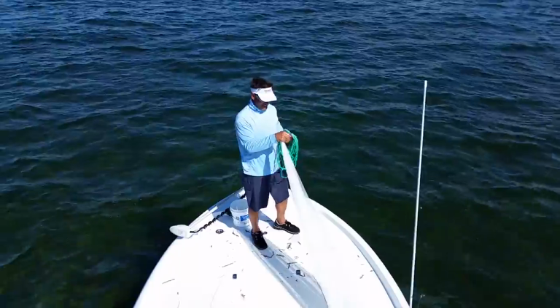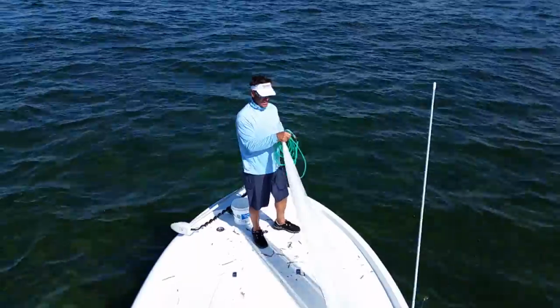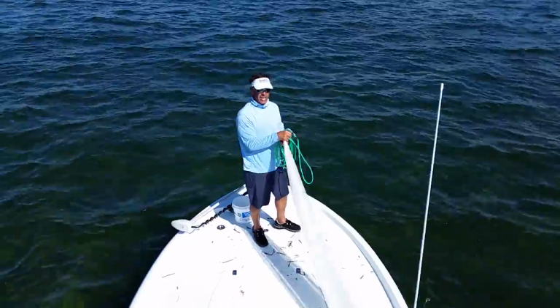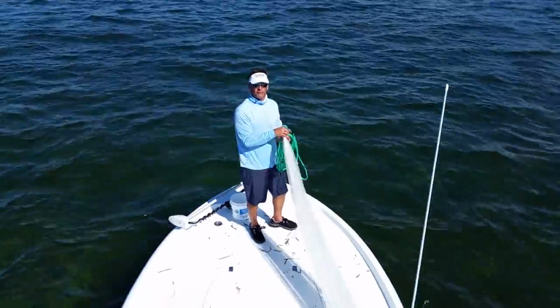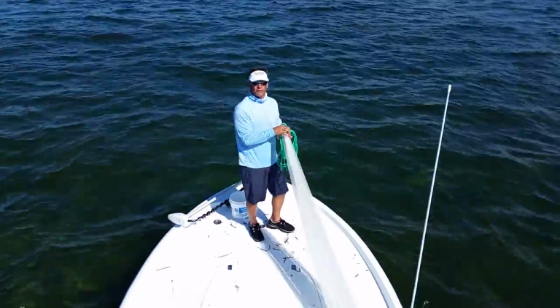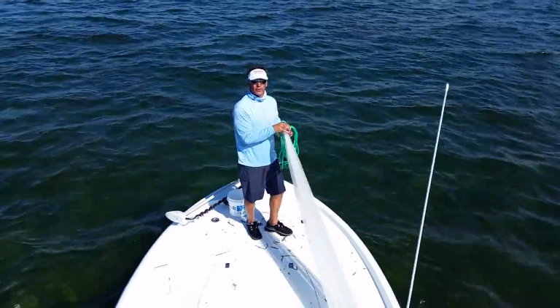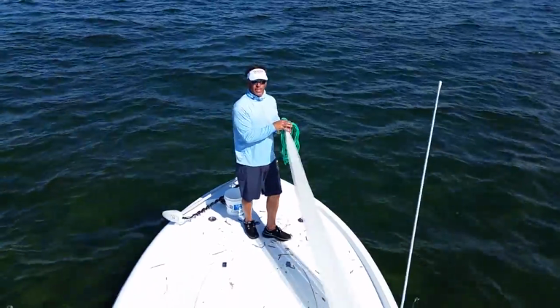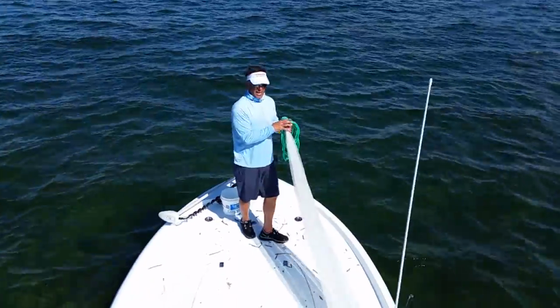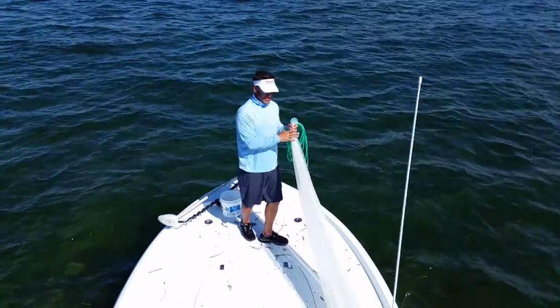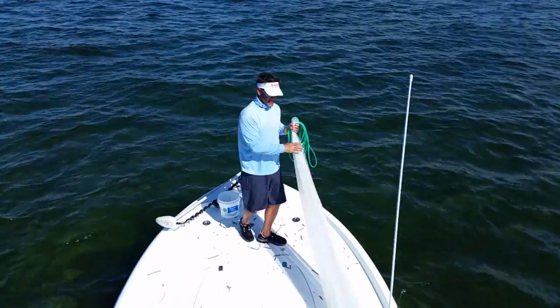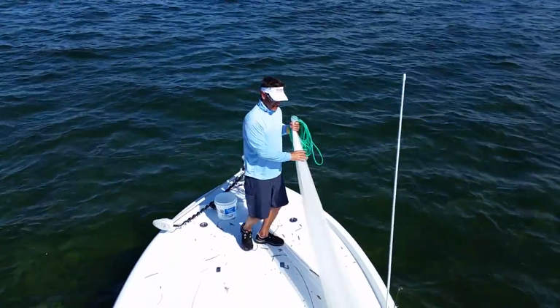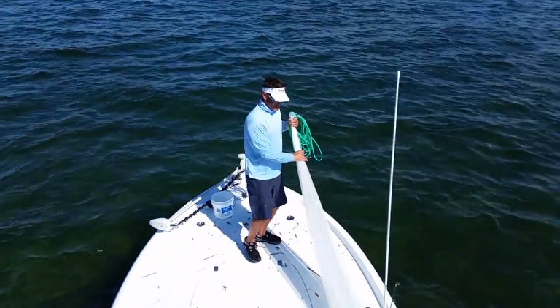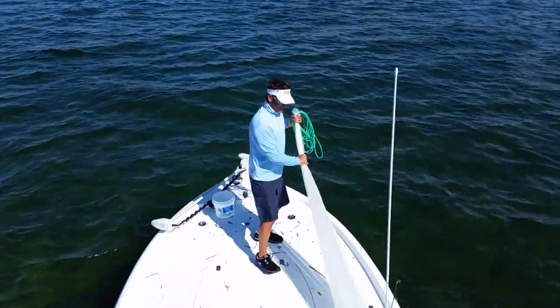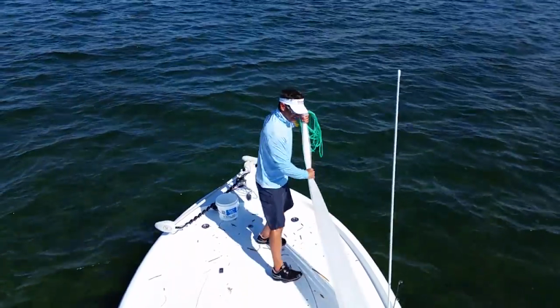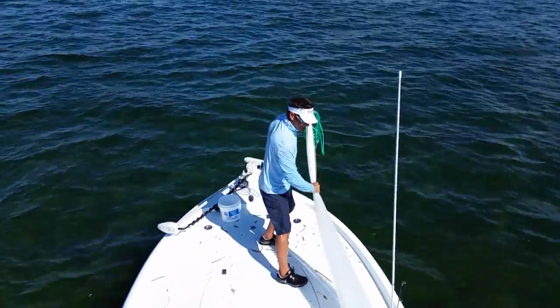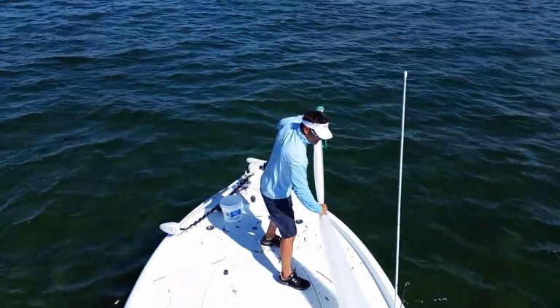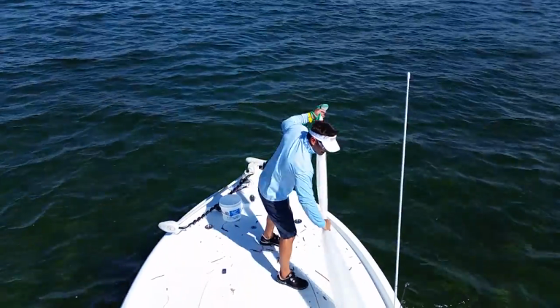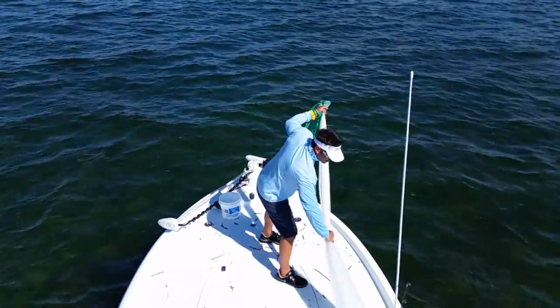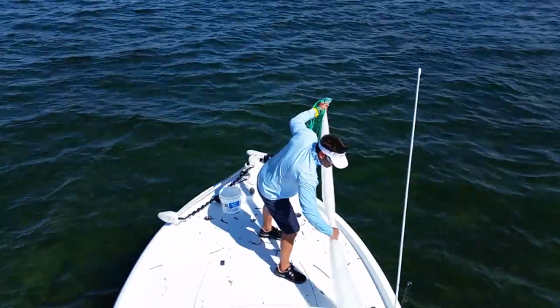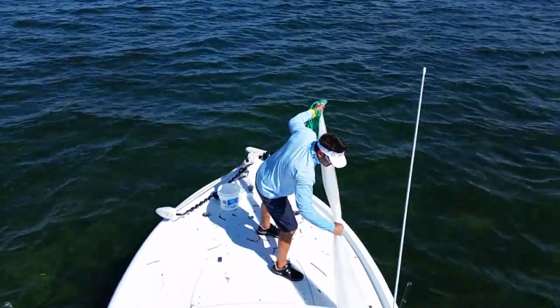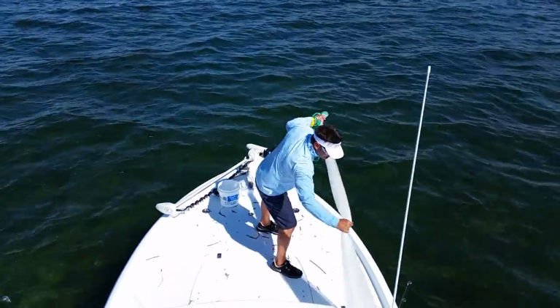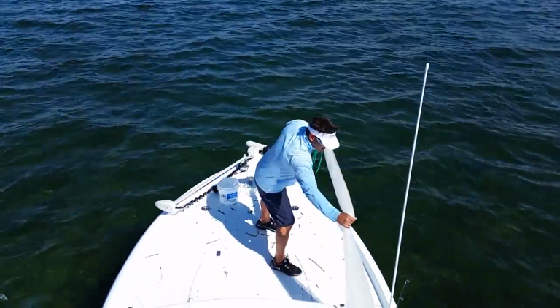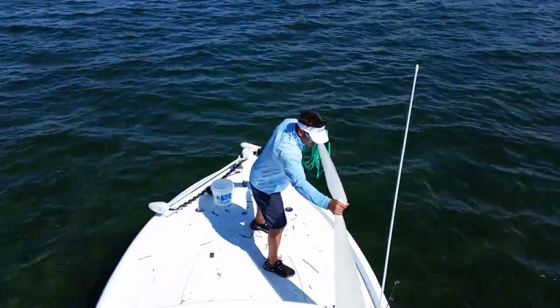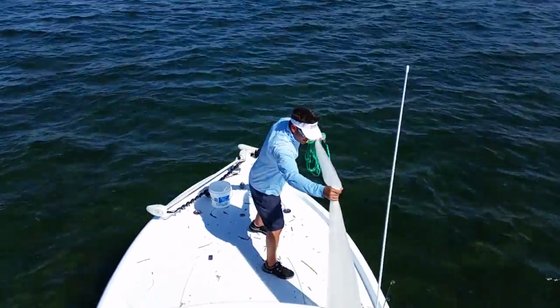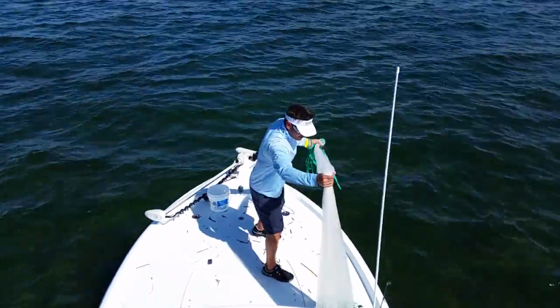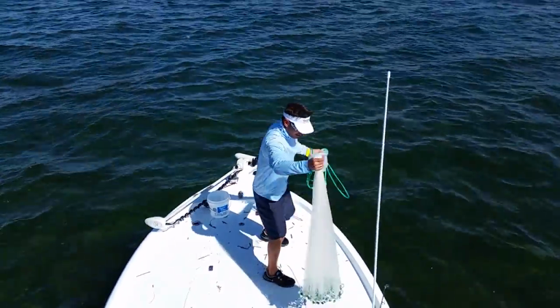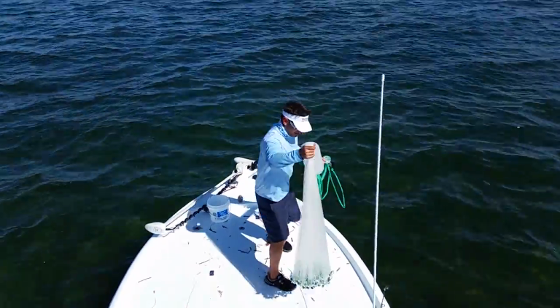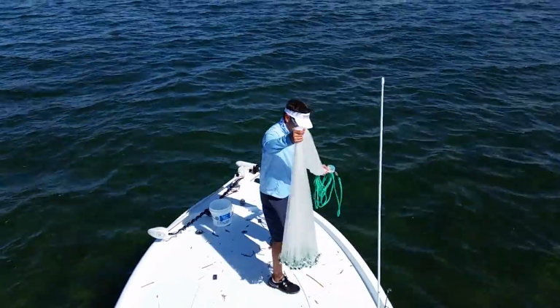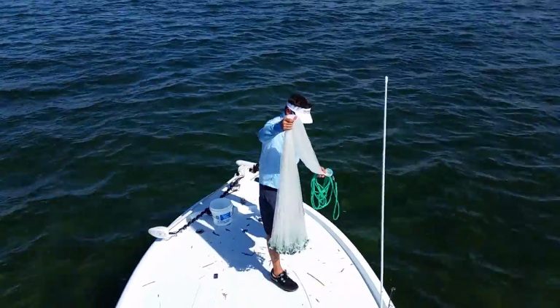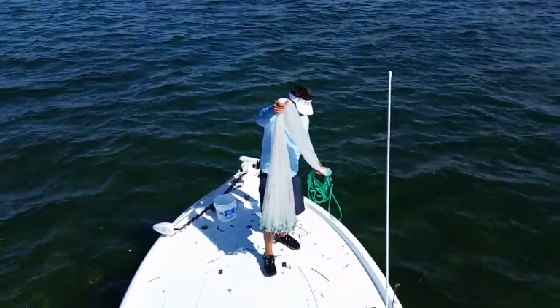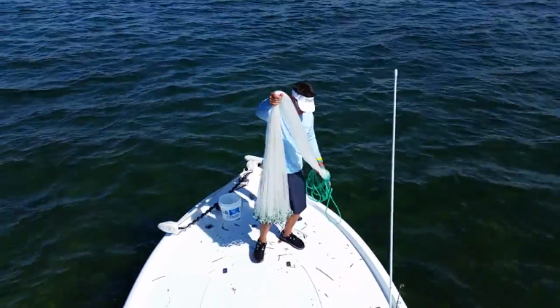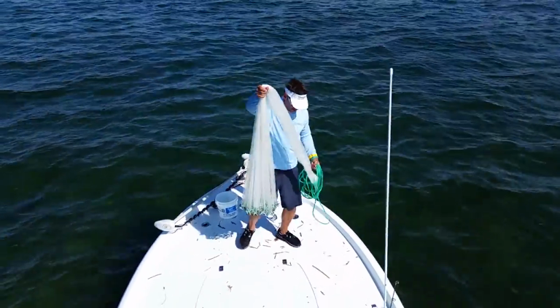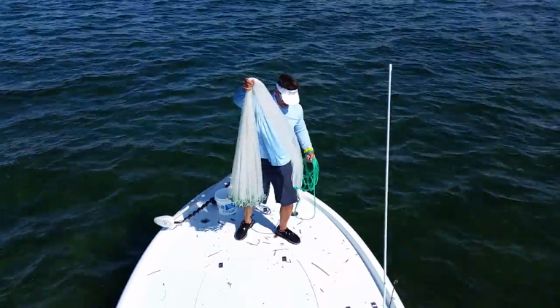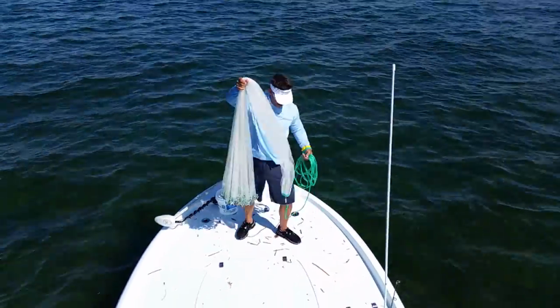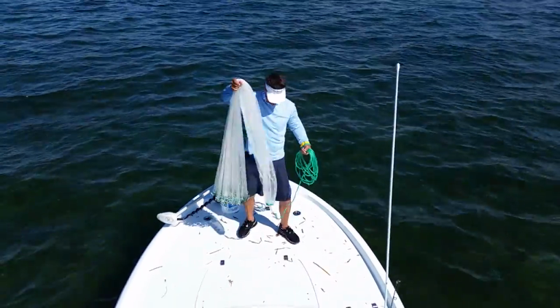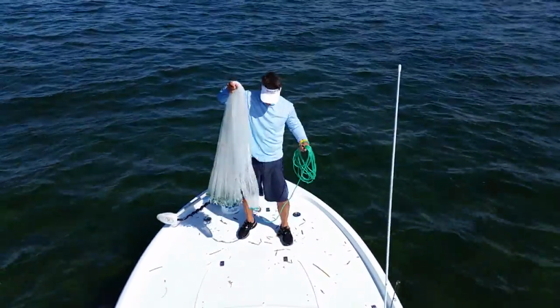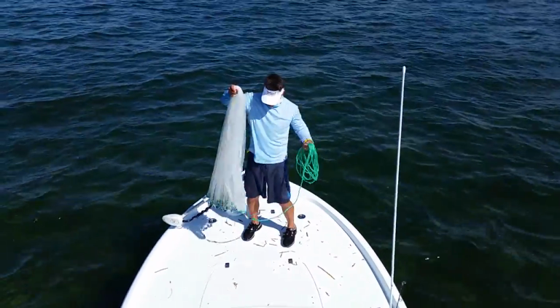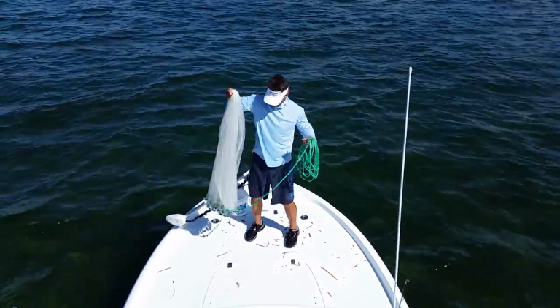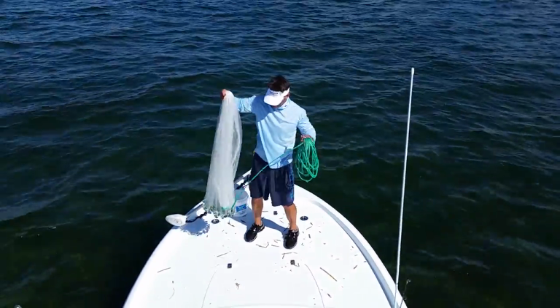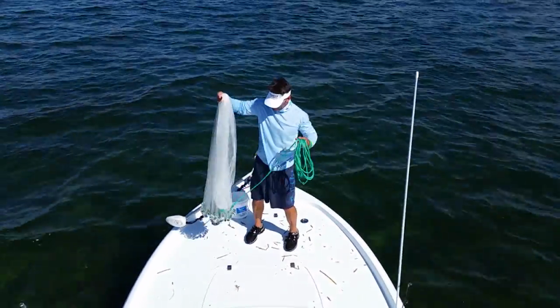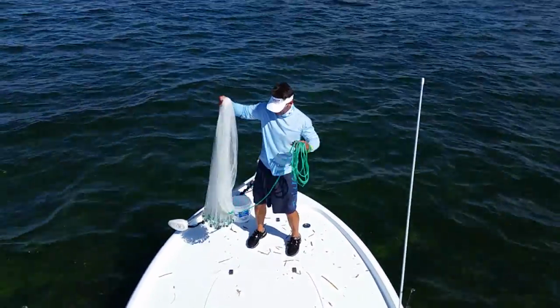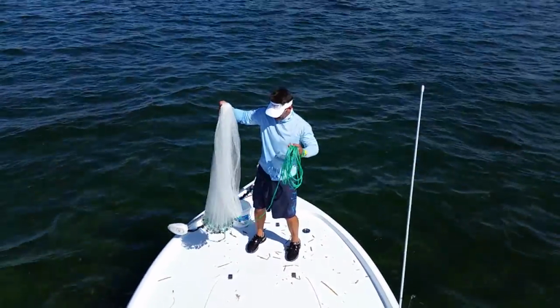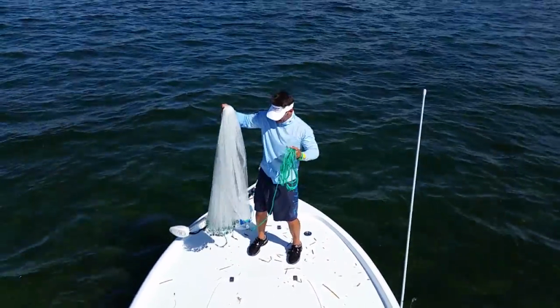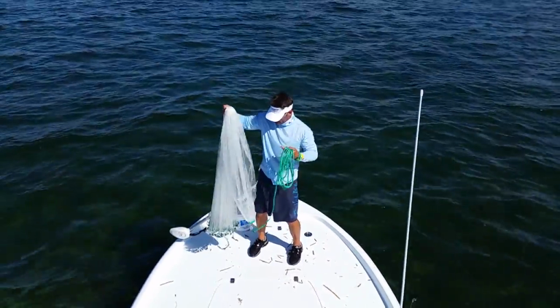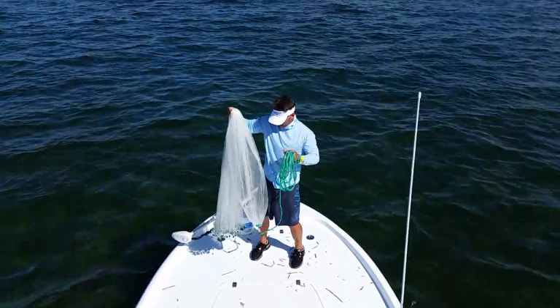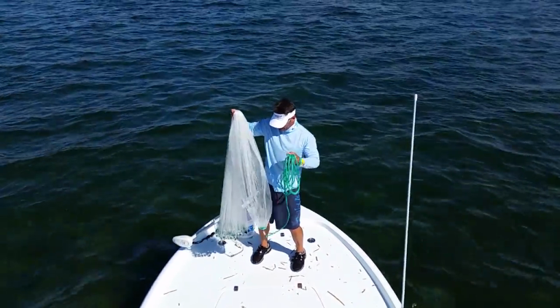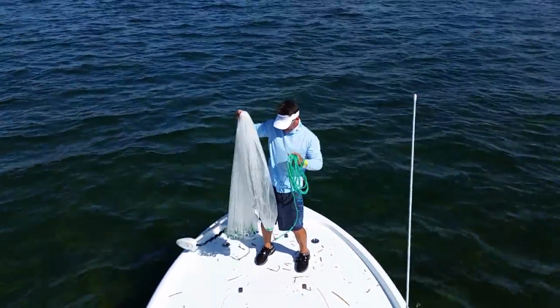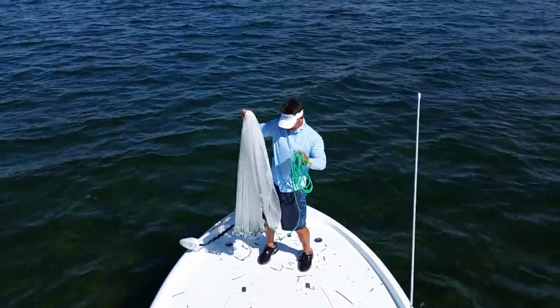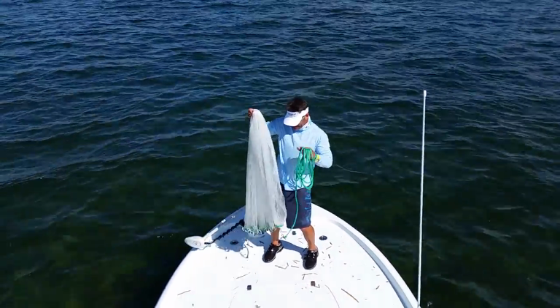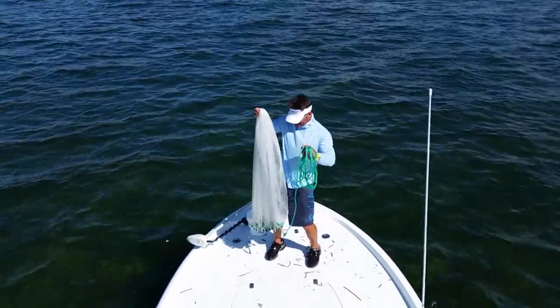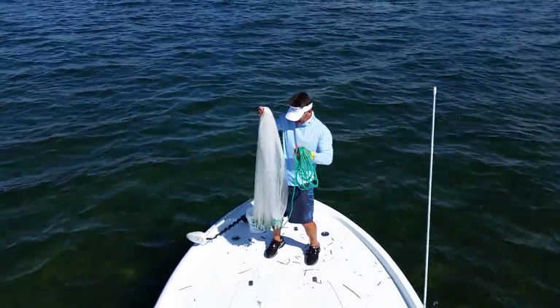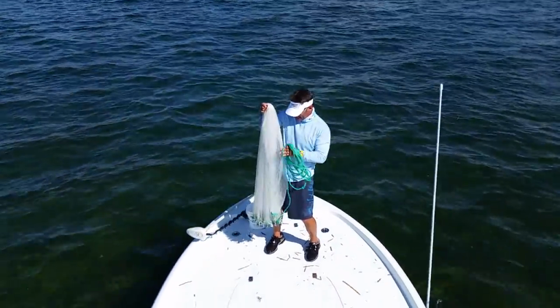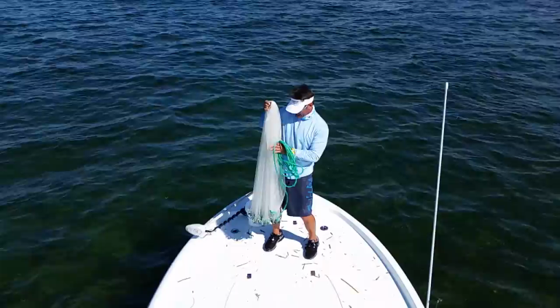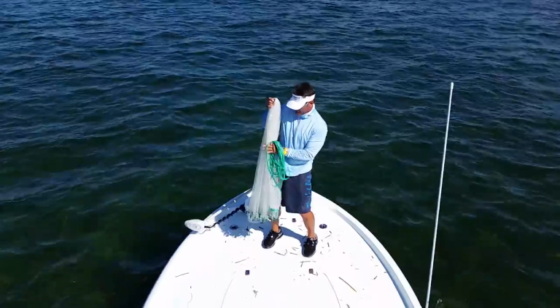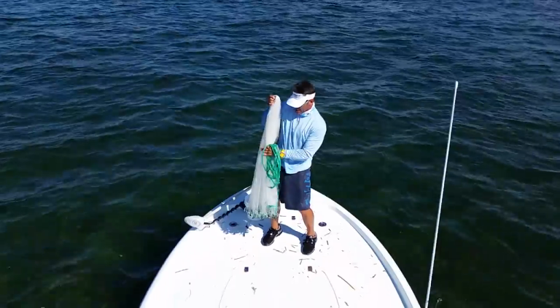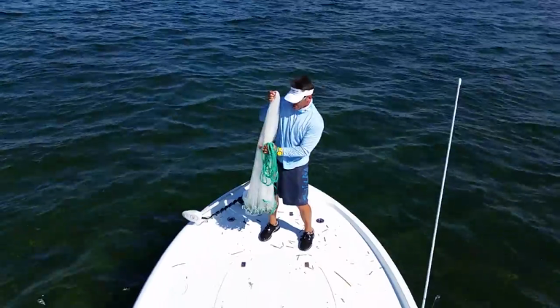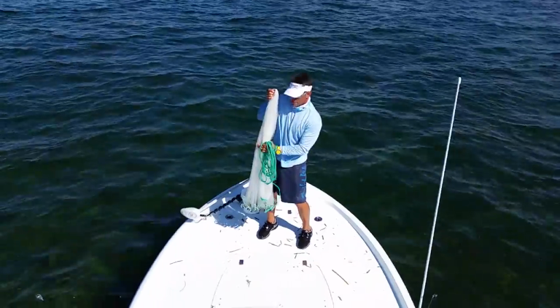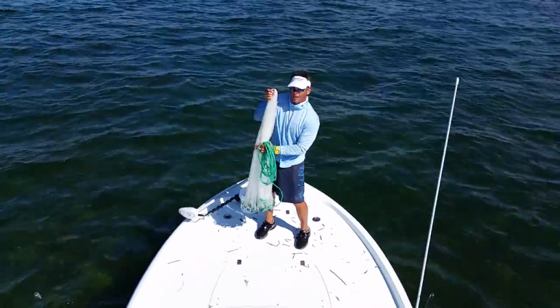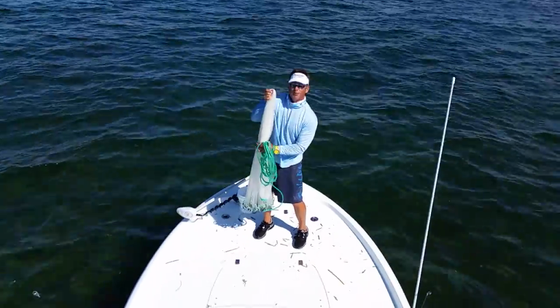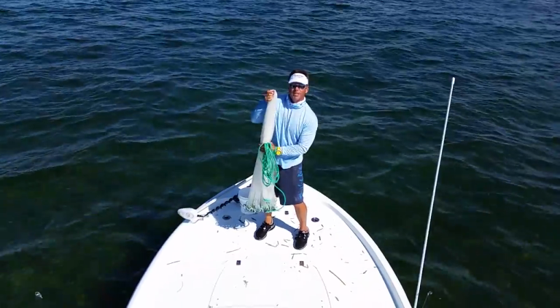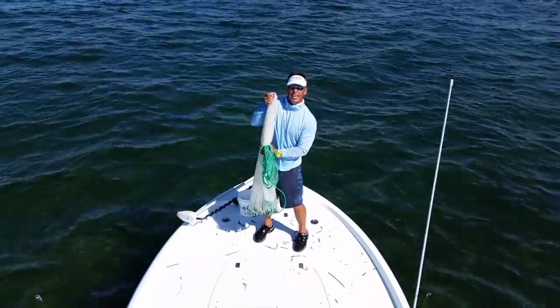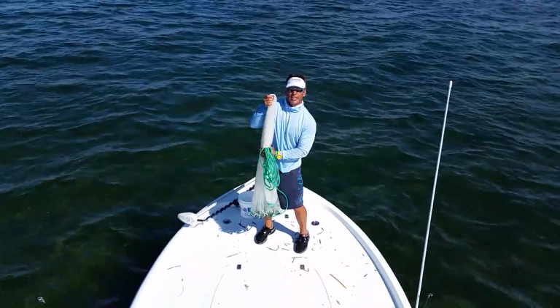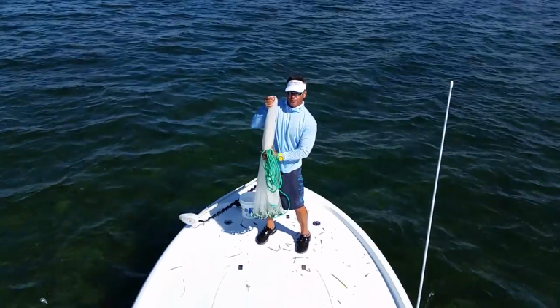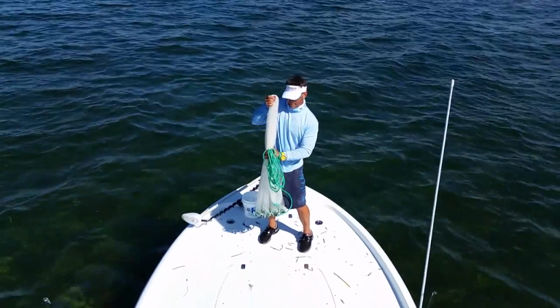I have an eight-foot cast net. It's a glass minnow net — not the right net. It won't sink very fast, but when the bait's this thick, you should be able to get them.